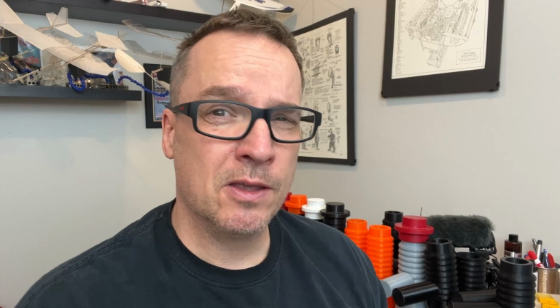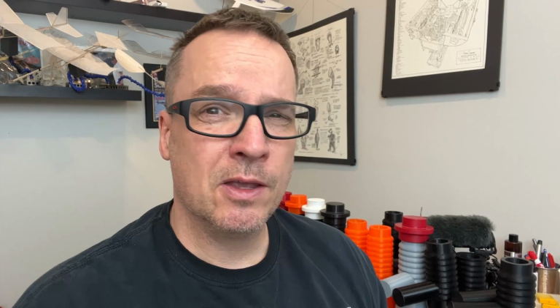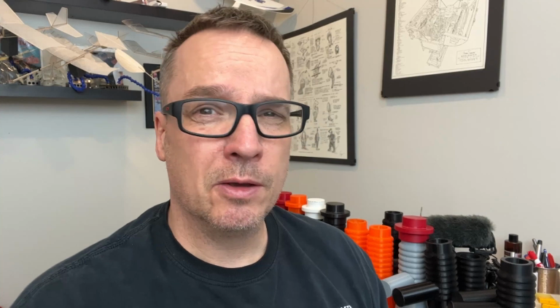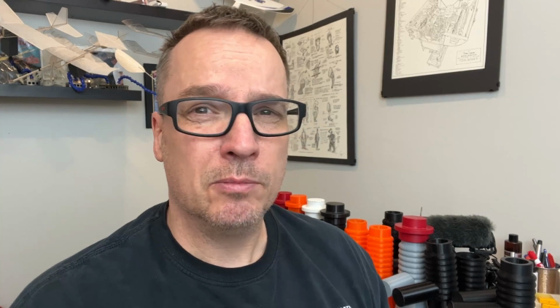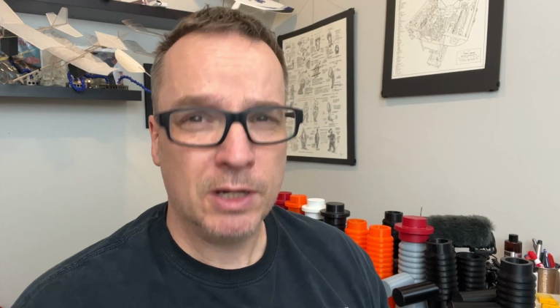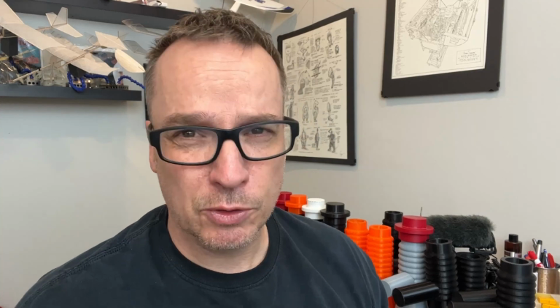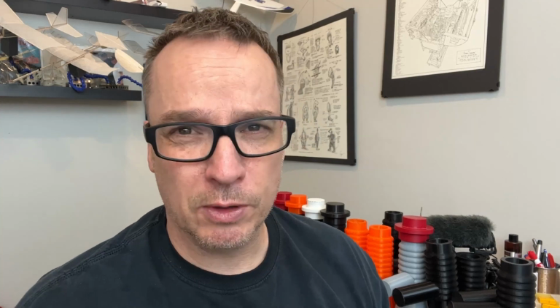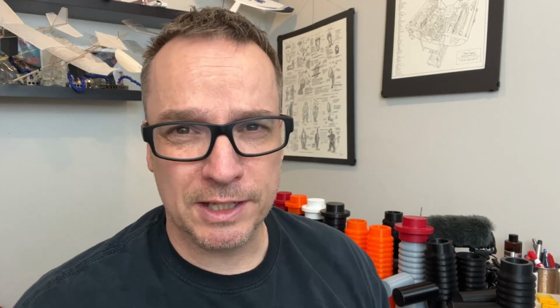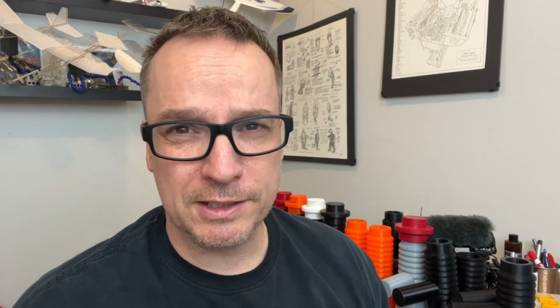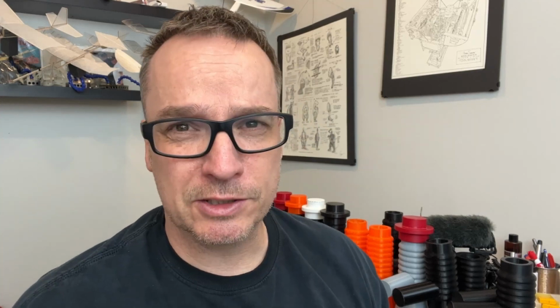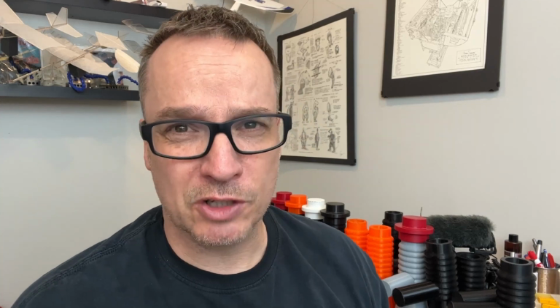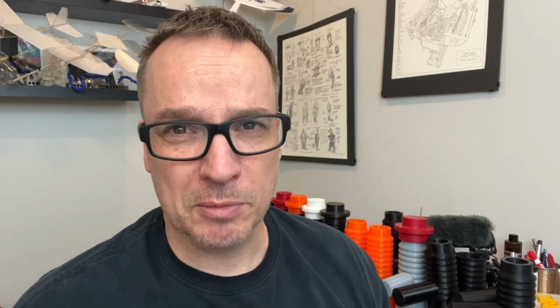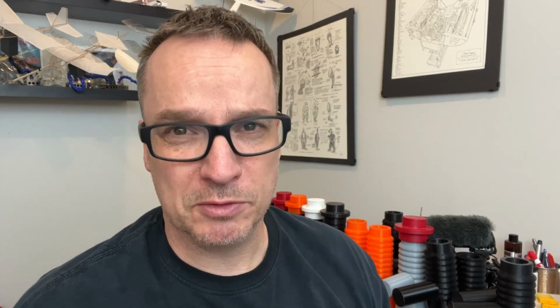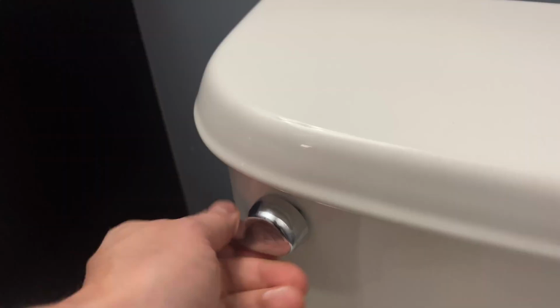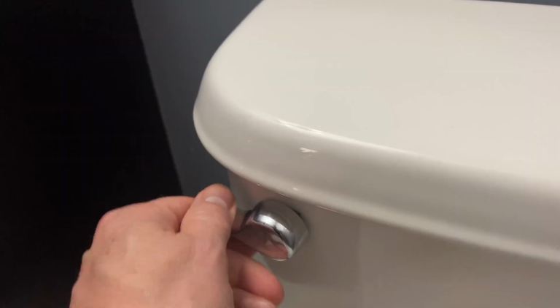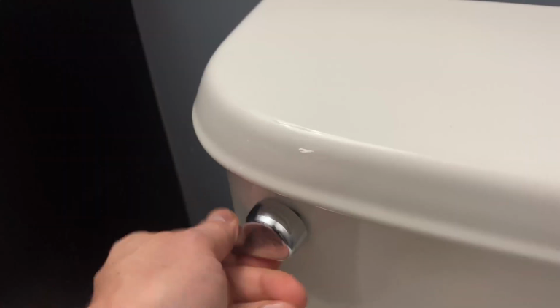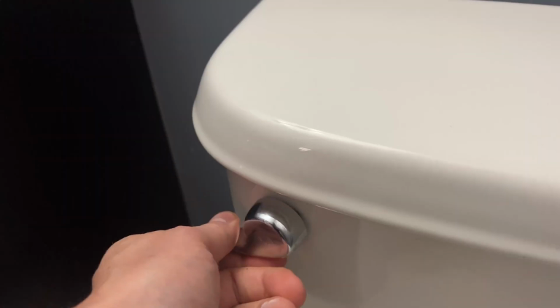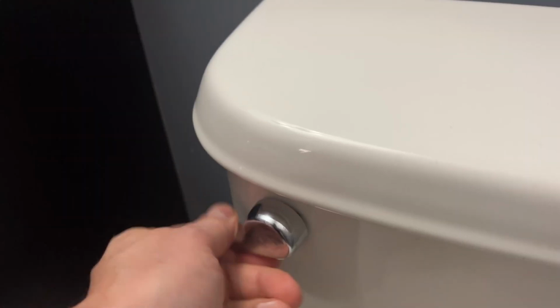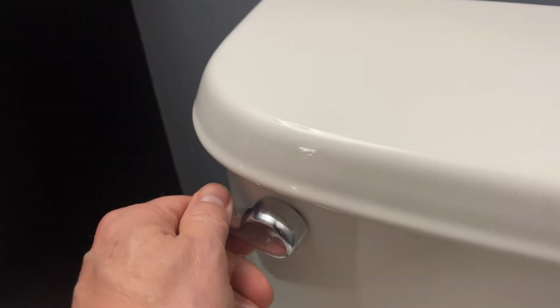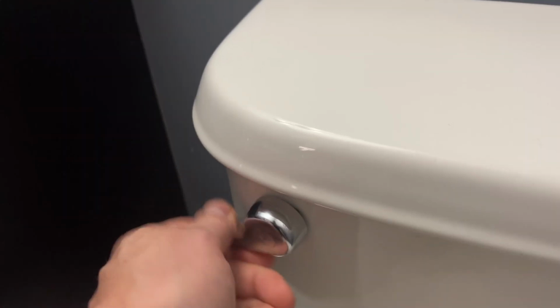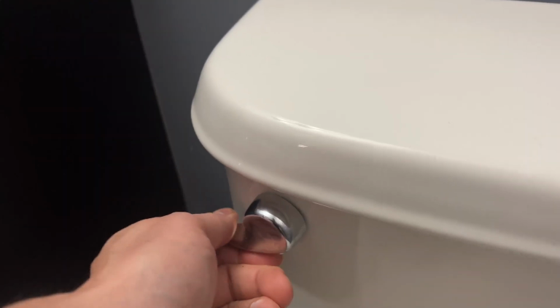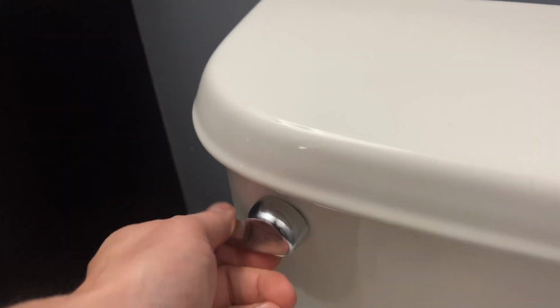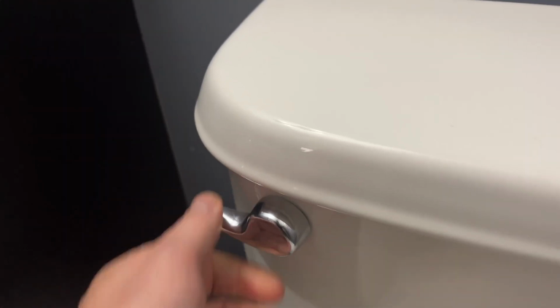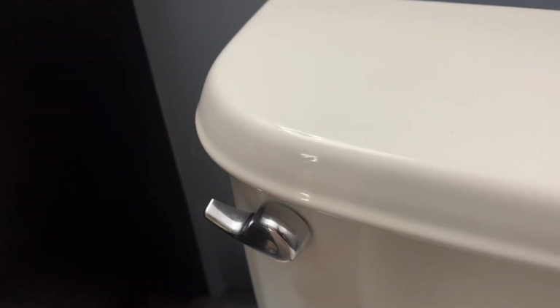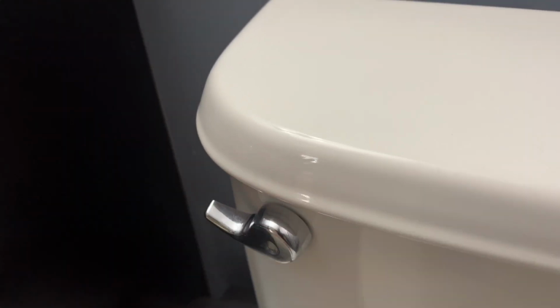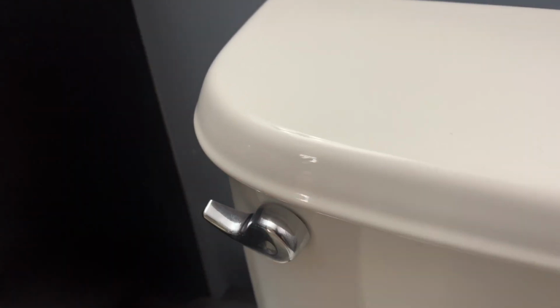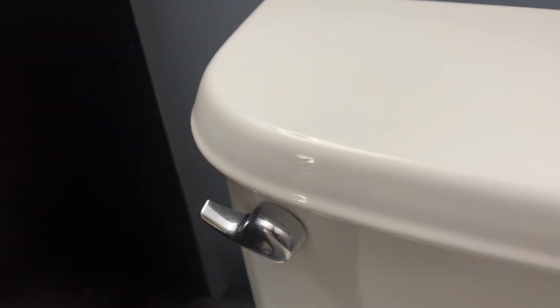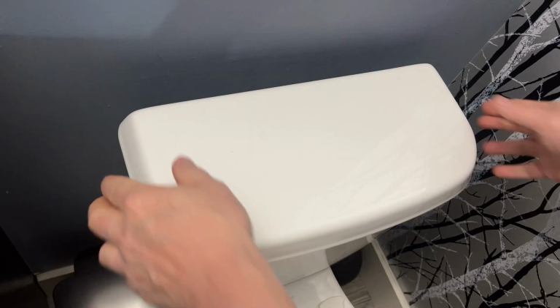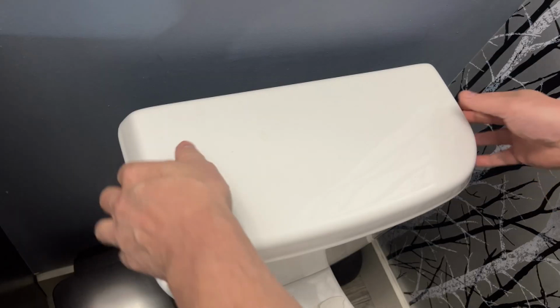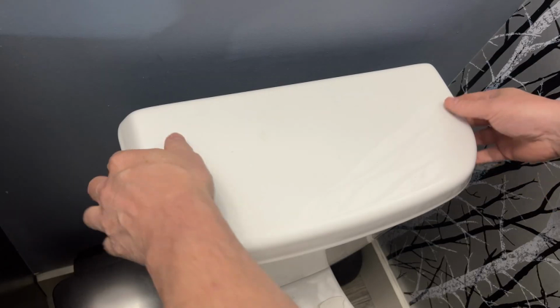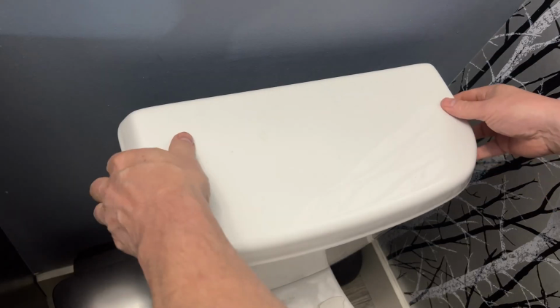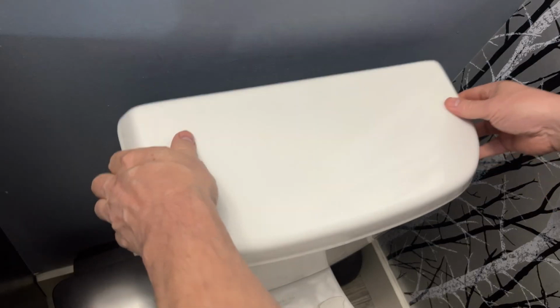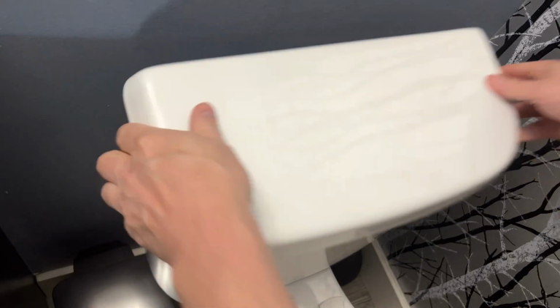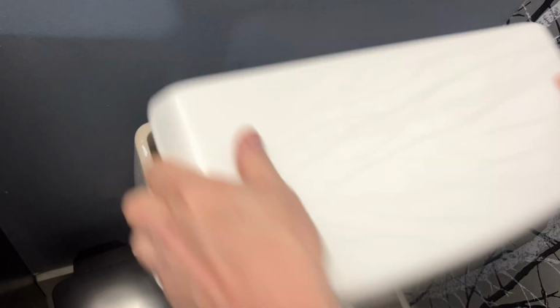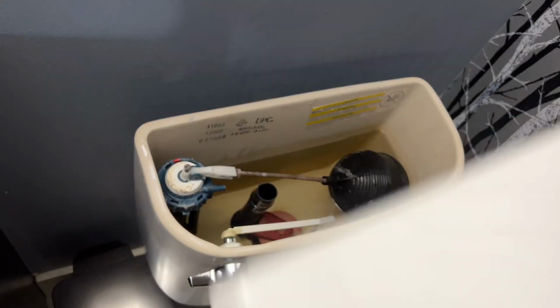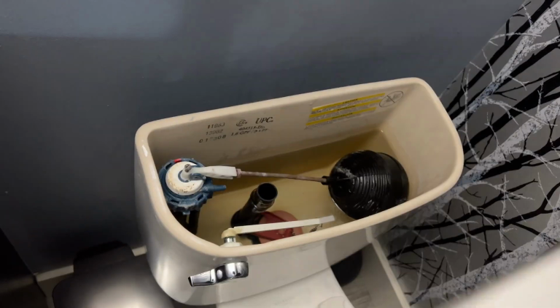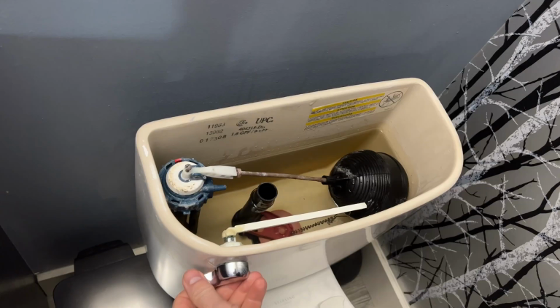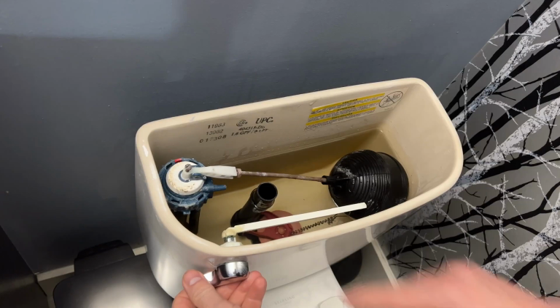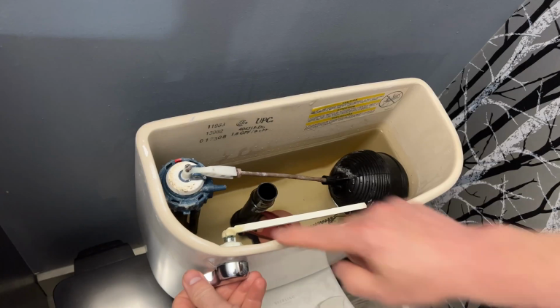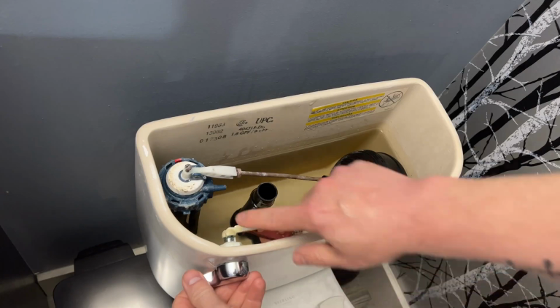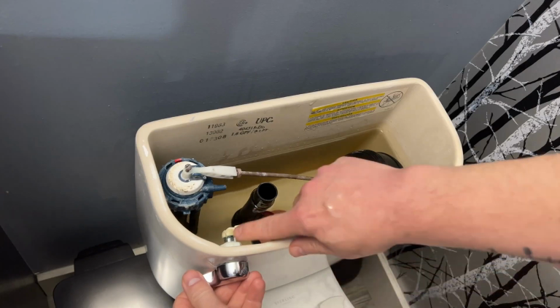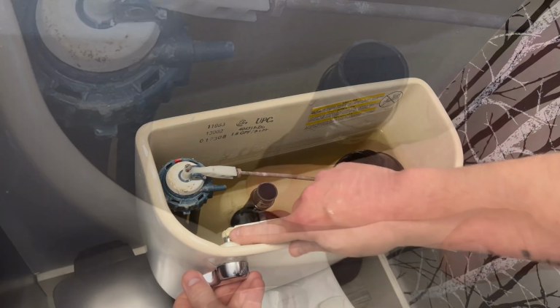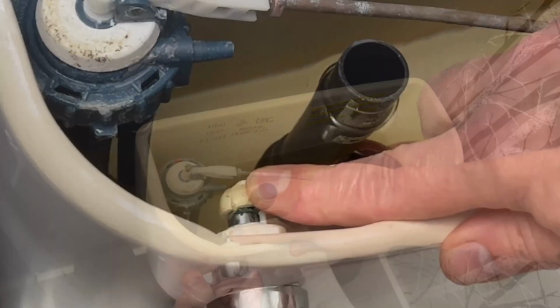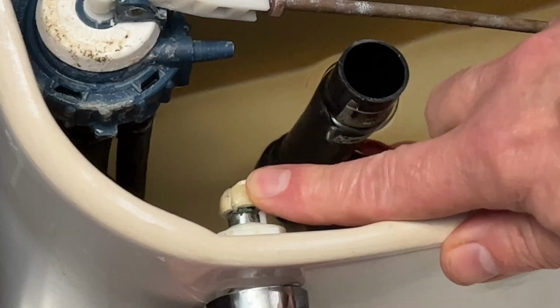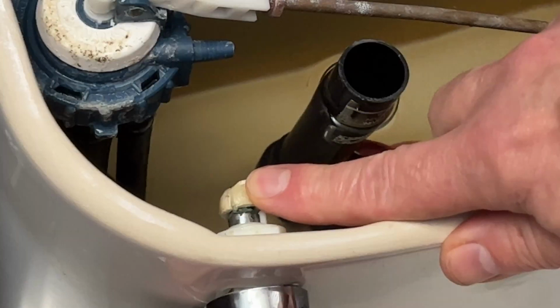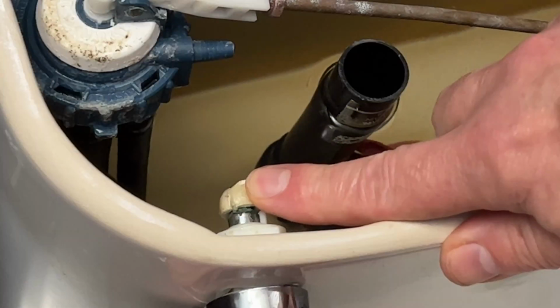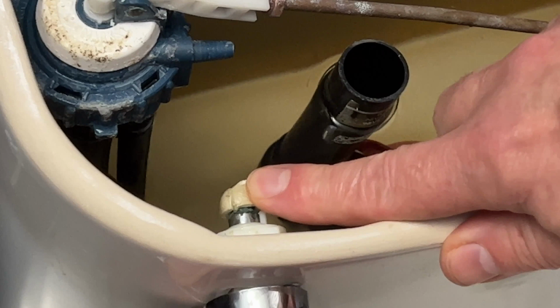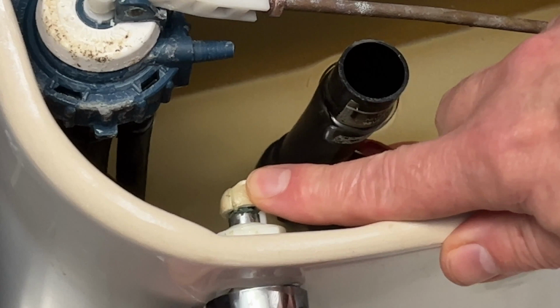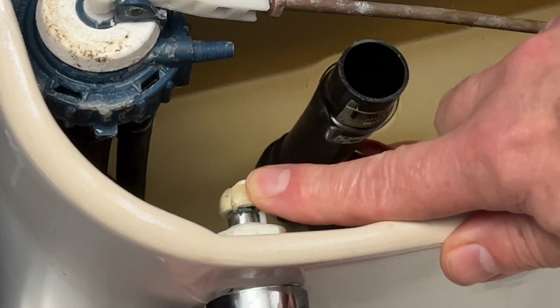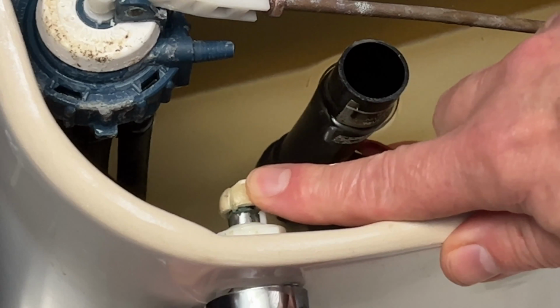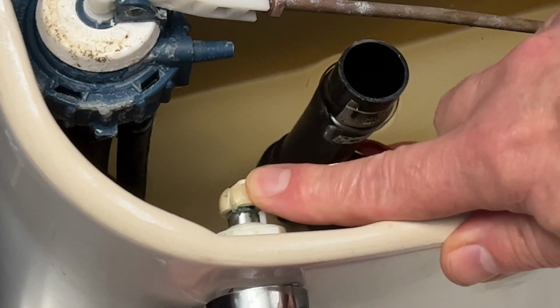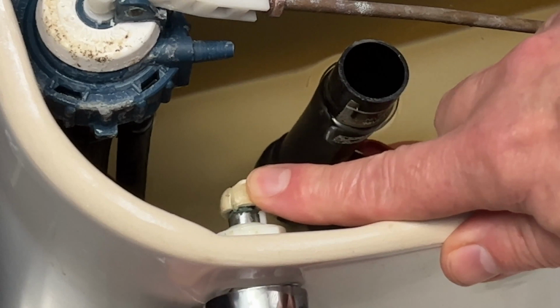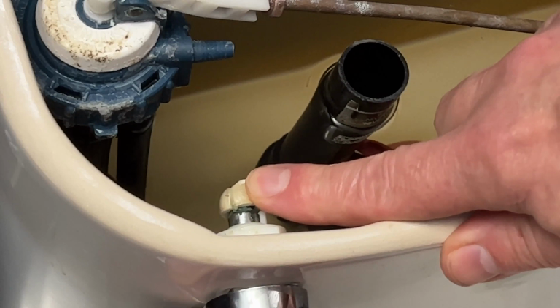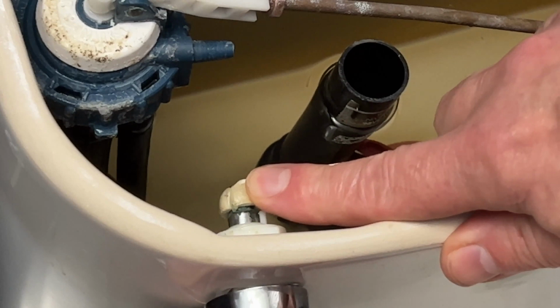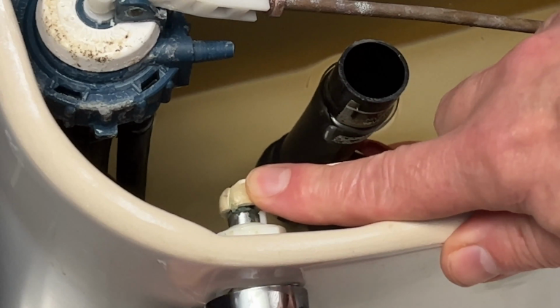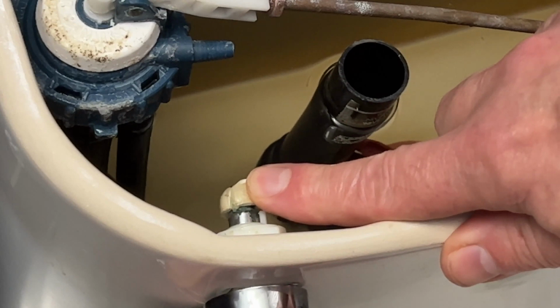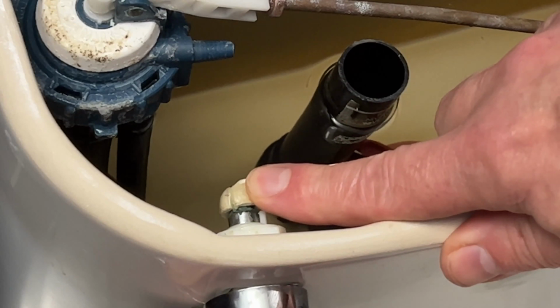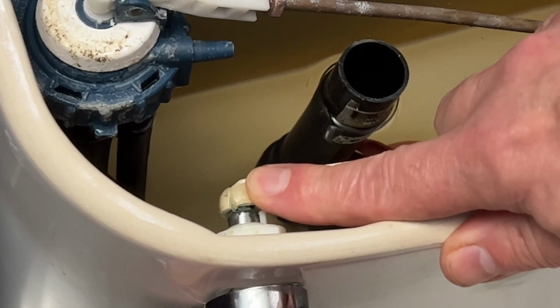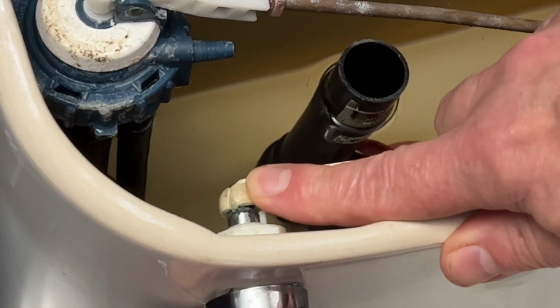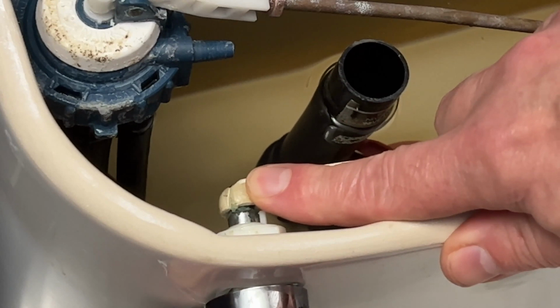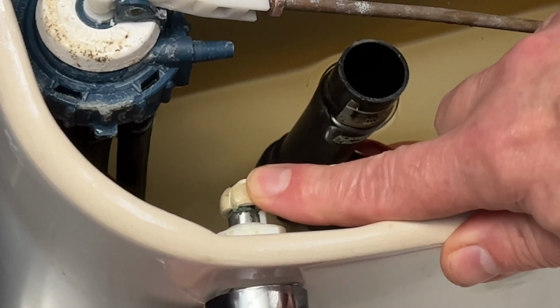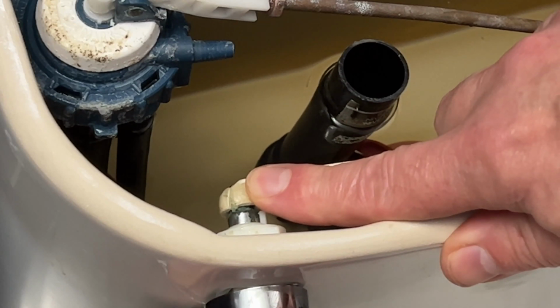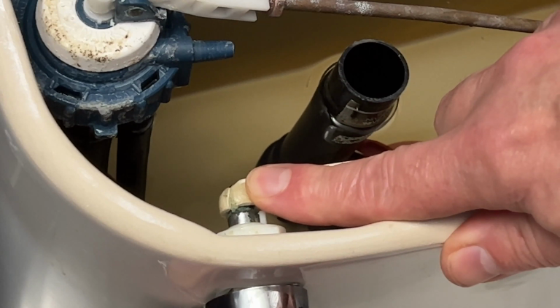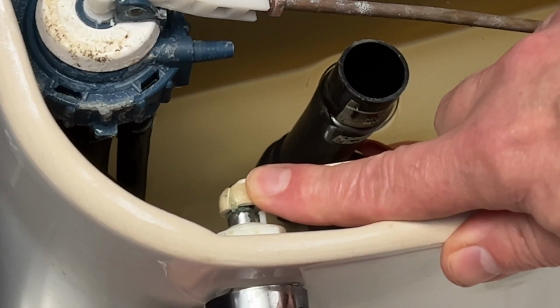My toilet stopped flushing and it was just a little break in the arm. I glued it together and that didn't work.